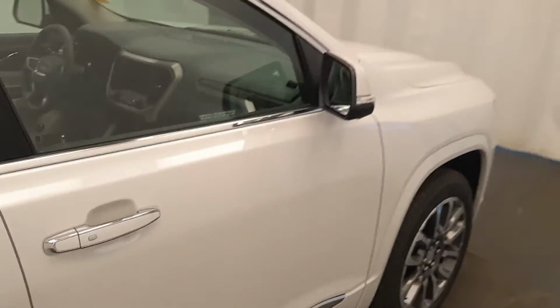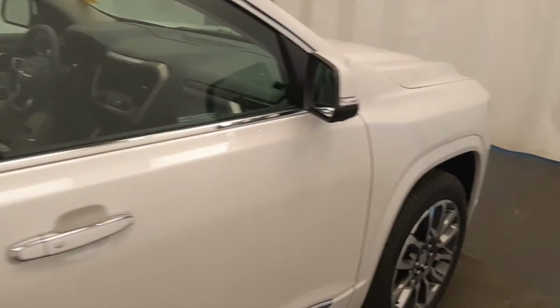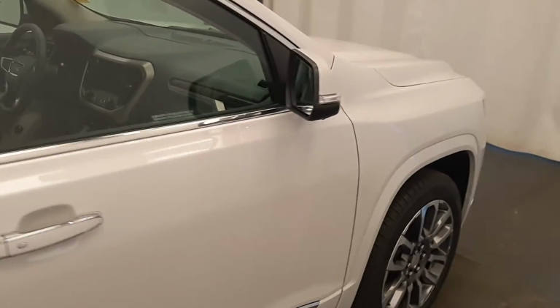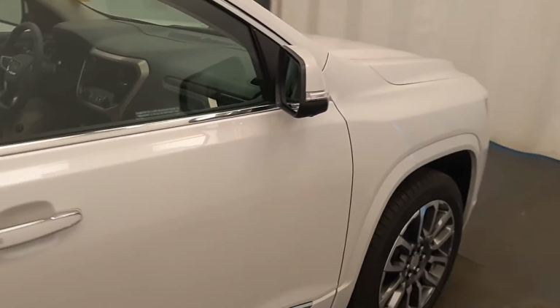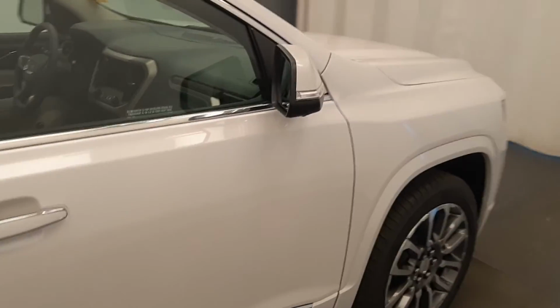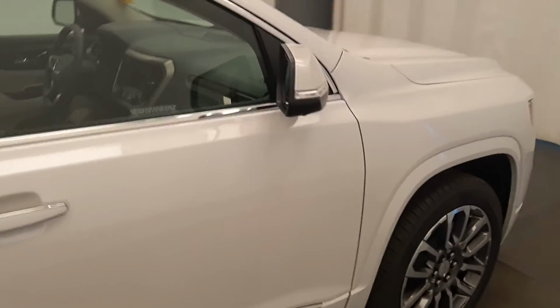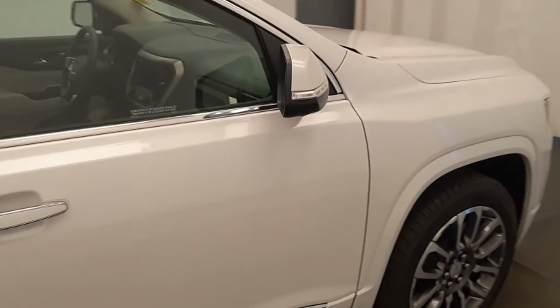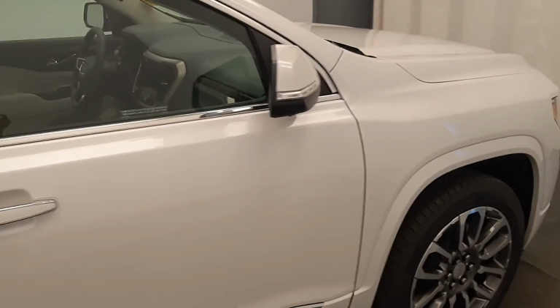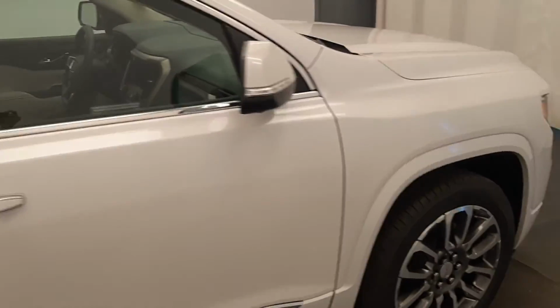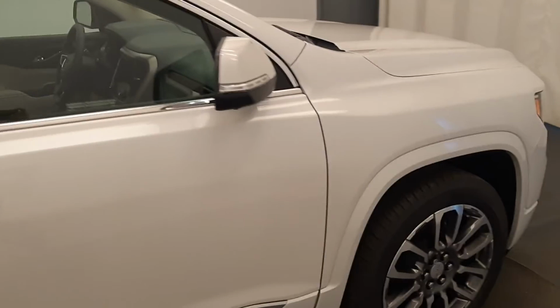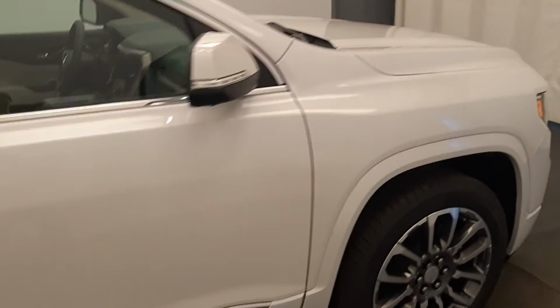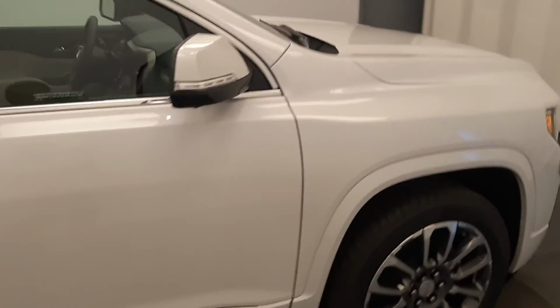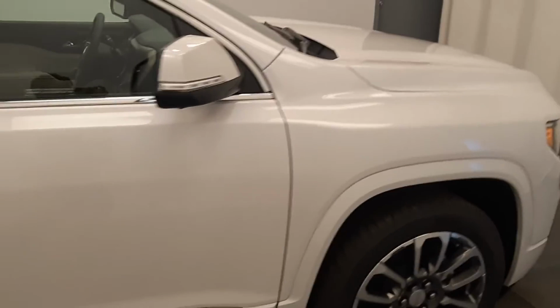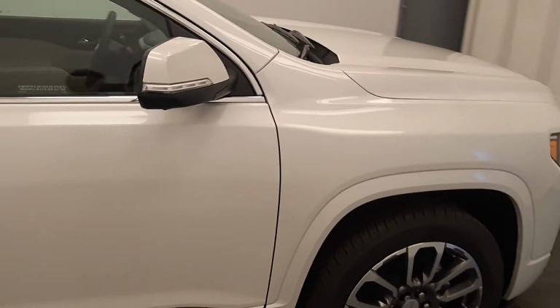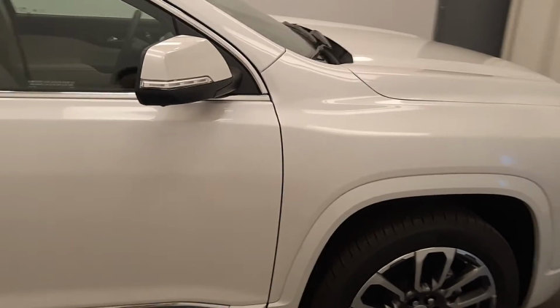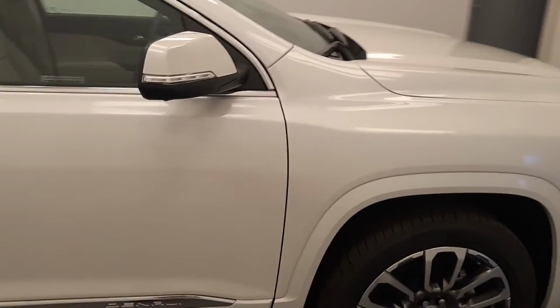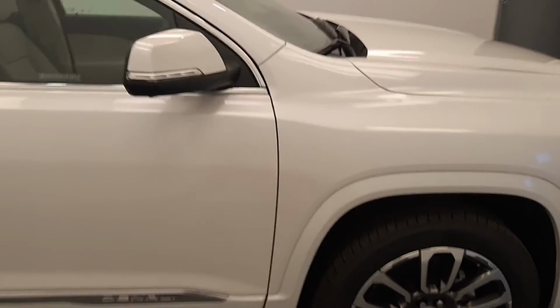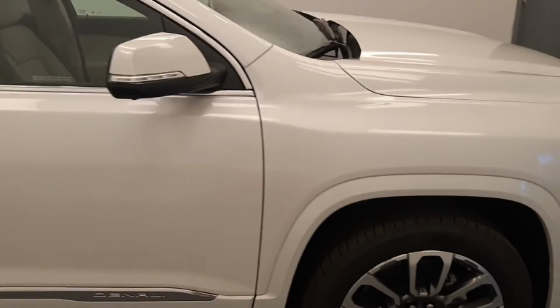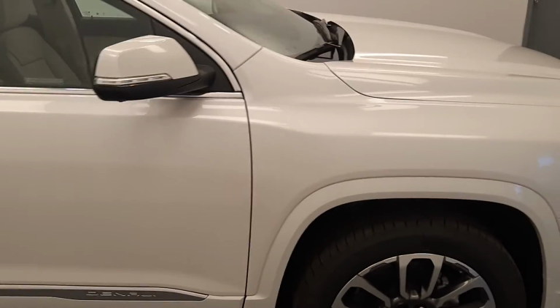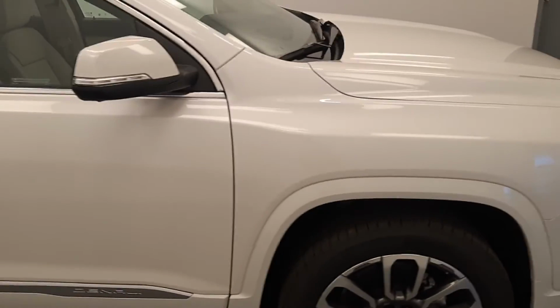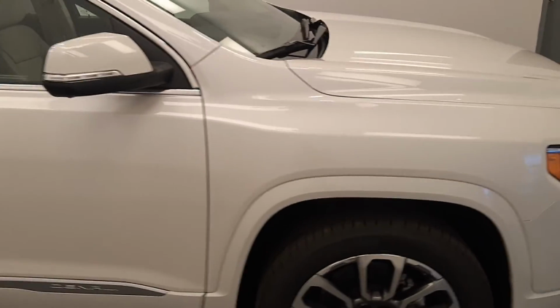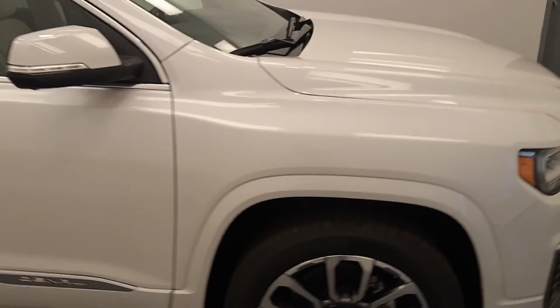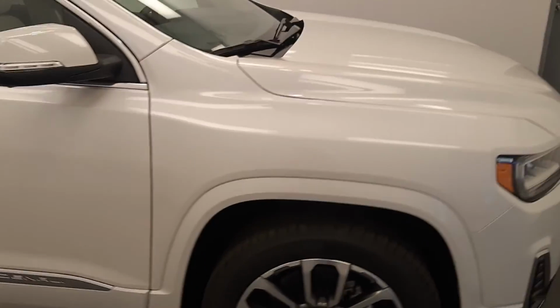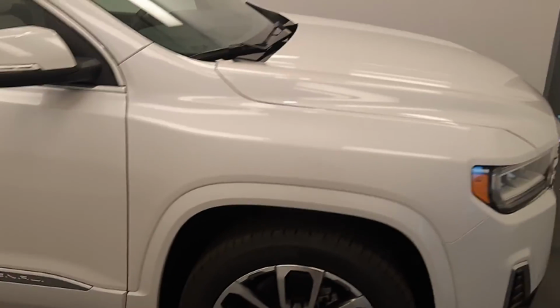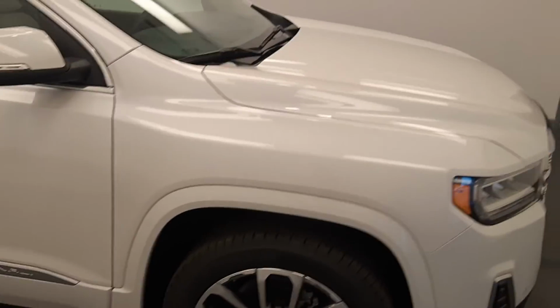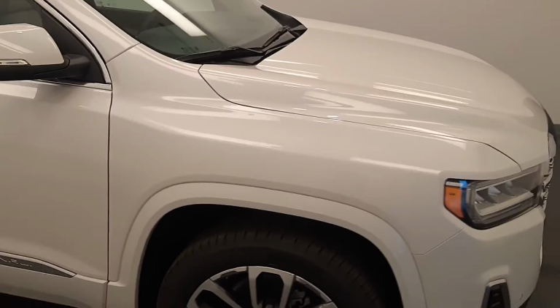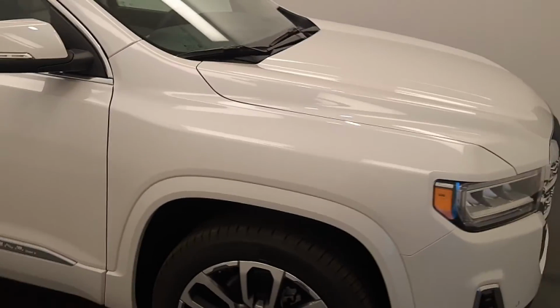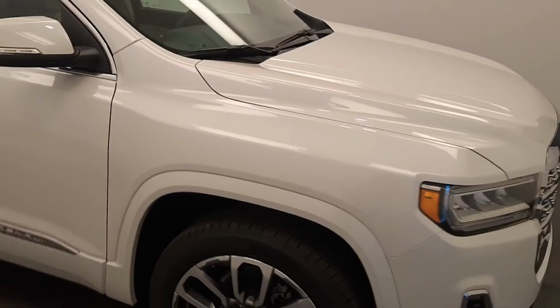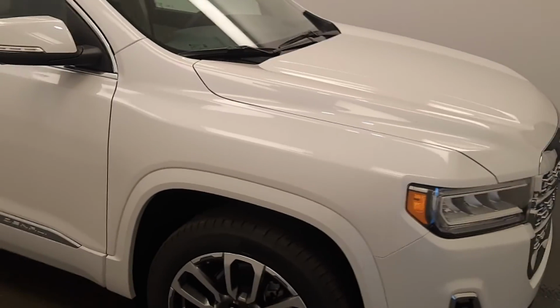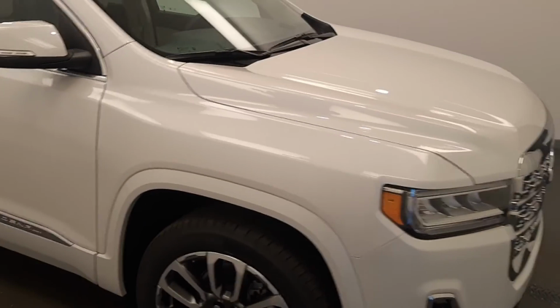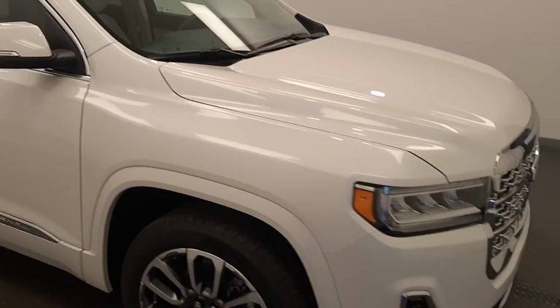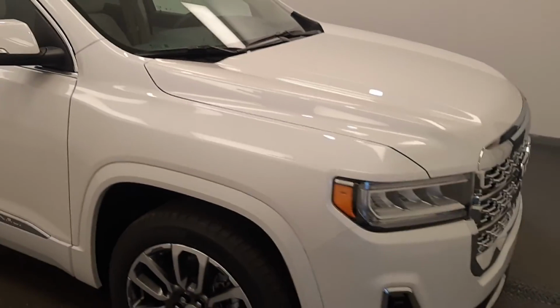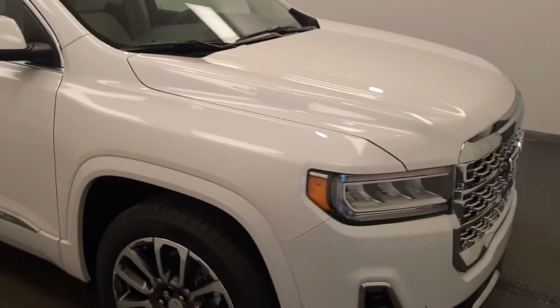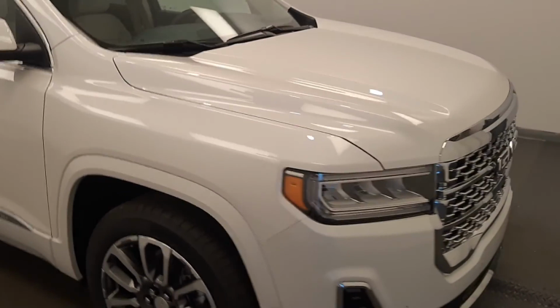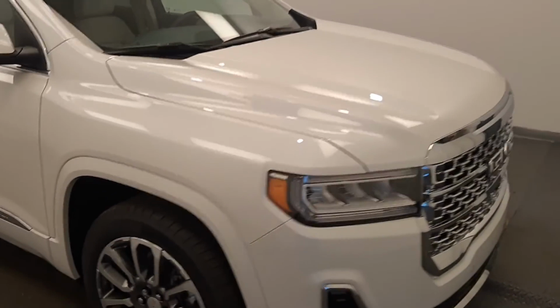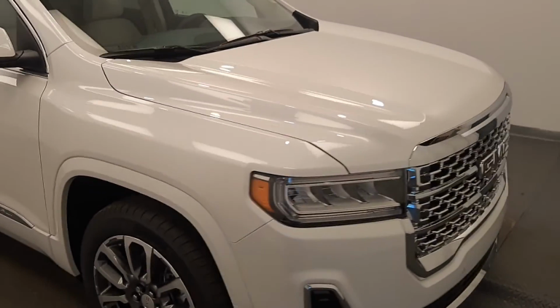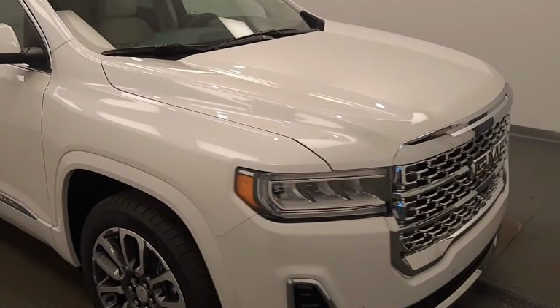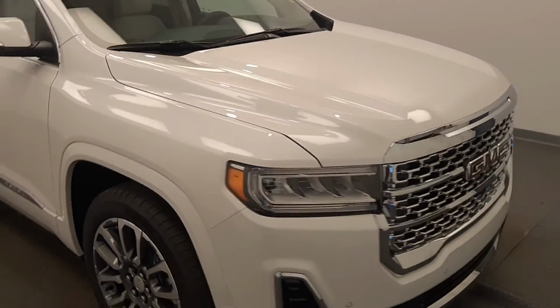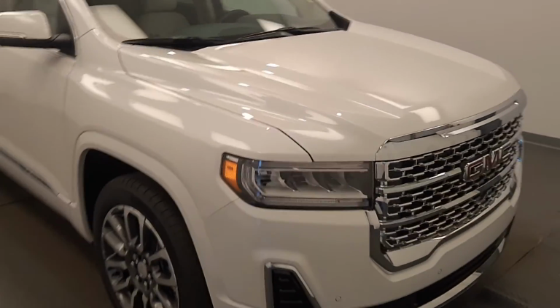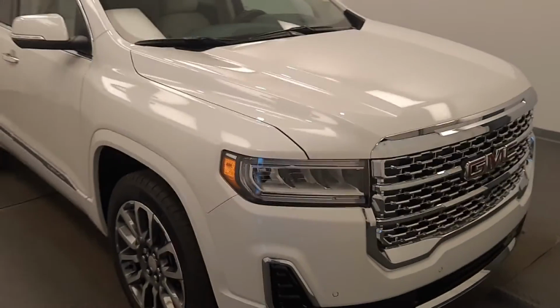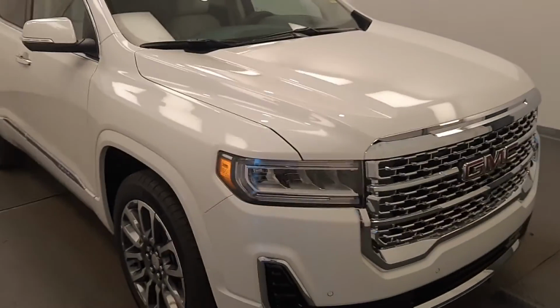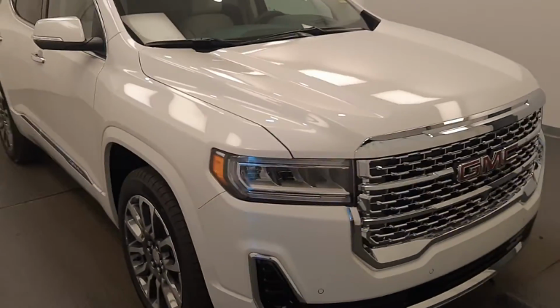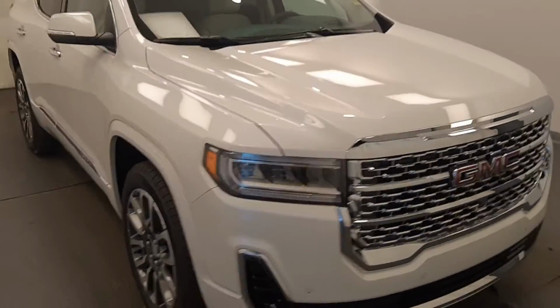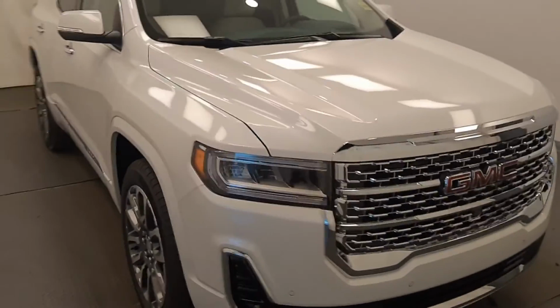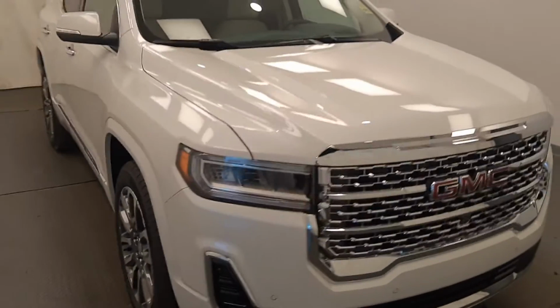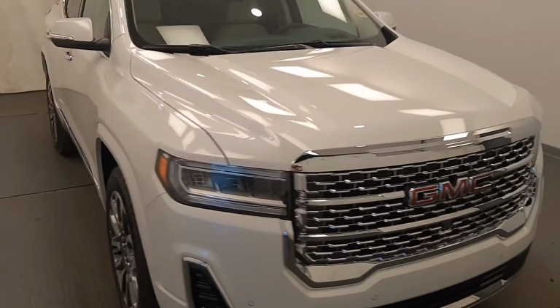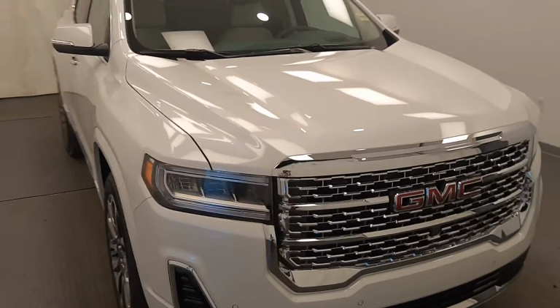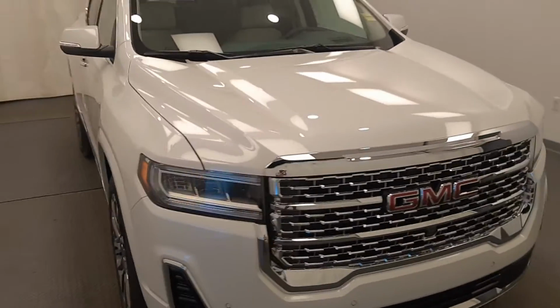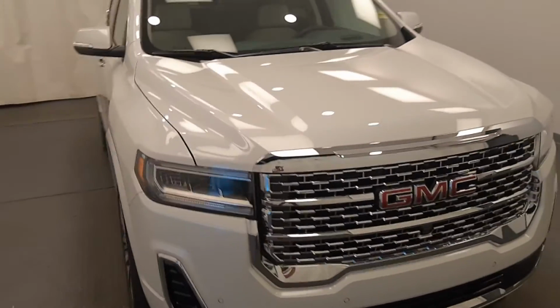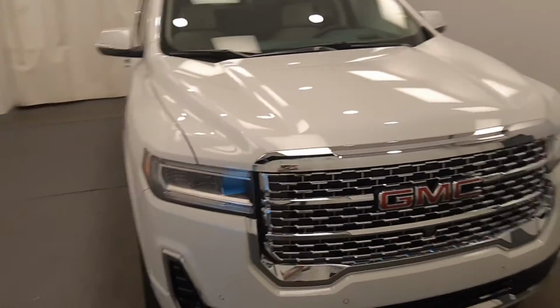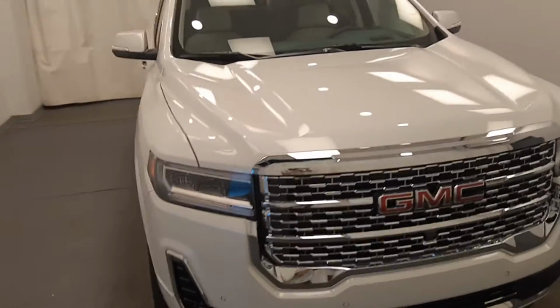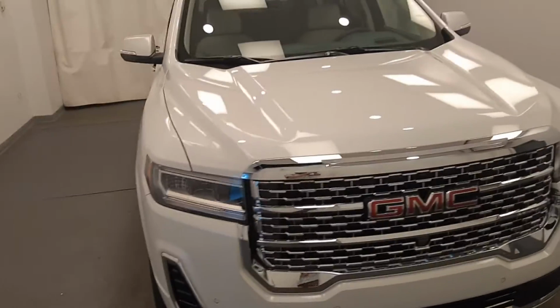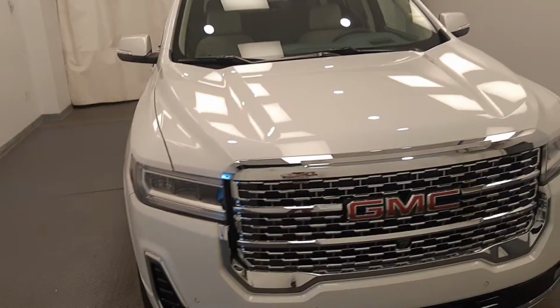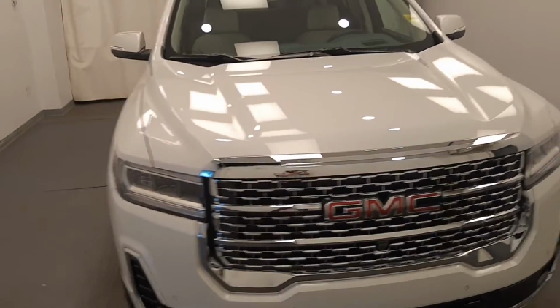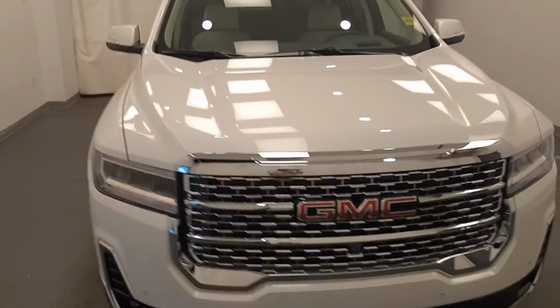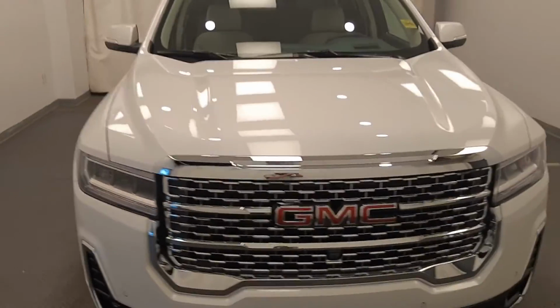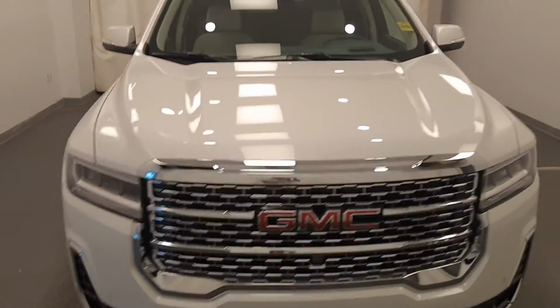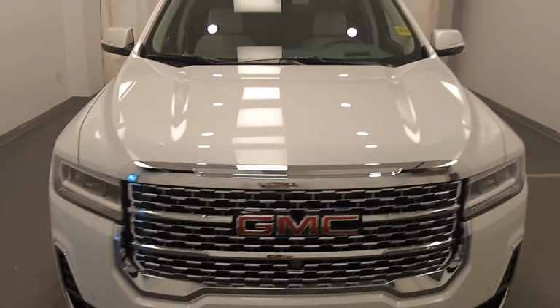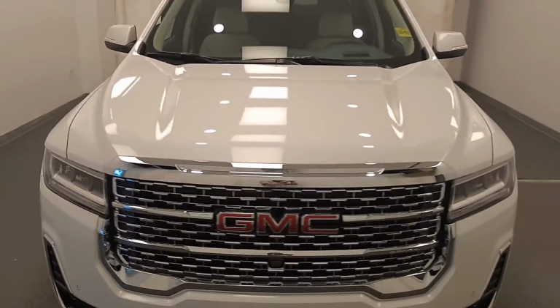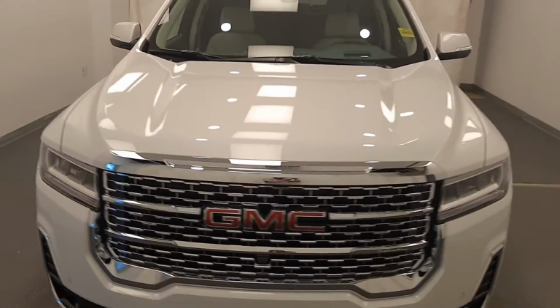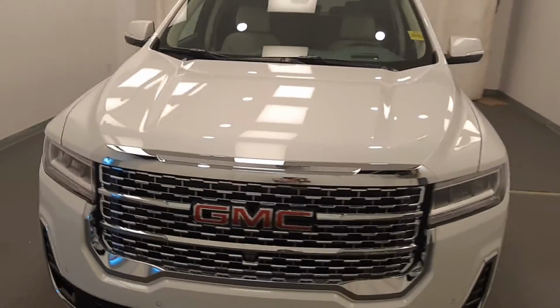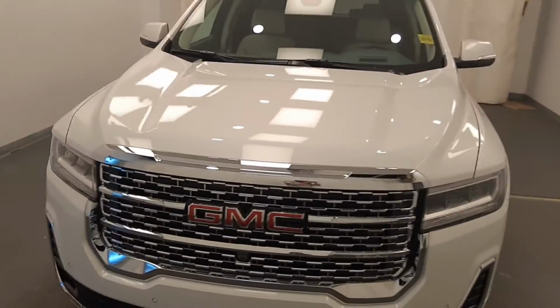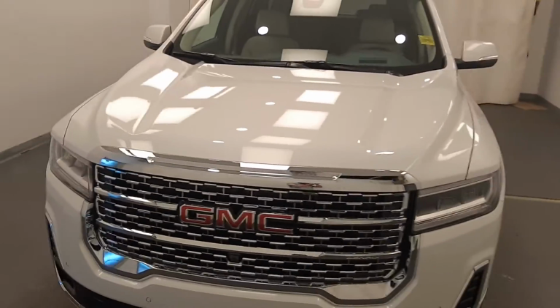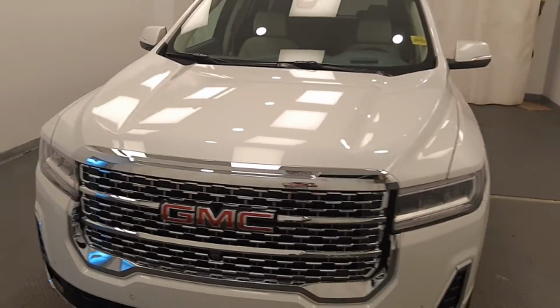Once again, we're viewing stock number 228546 on a 2021 GMC Acadia Denali.